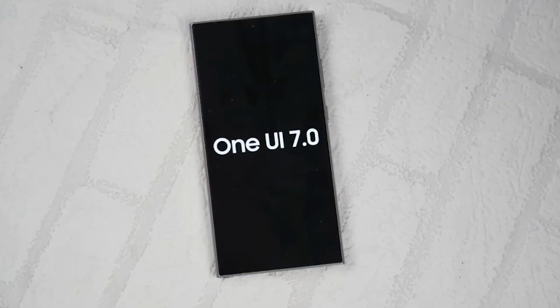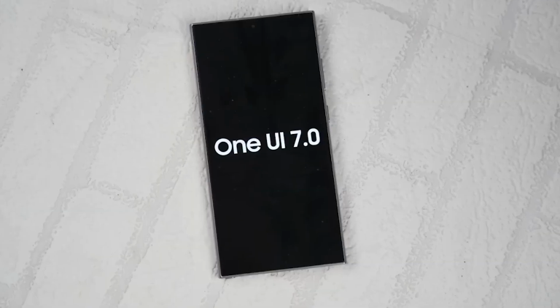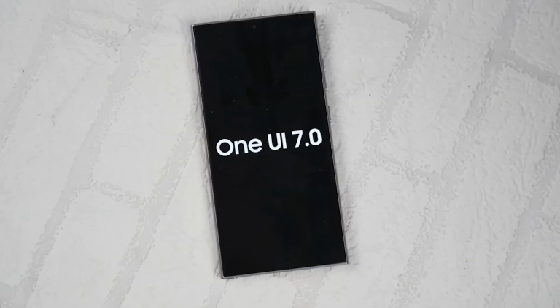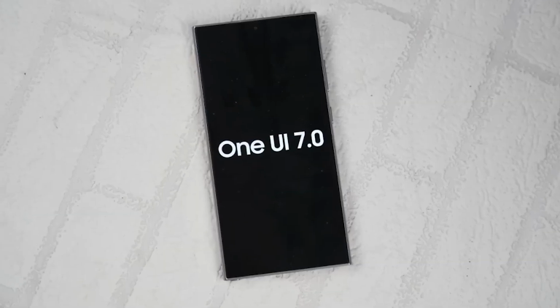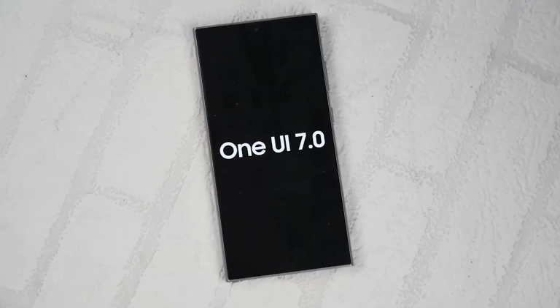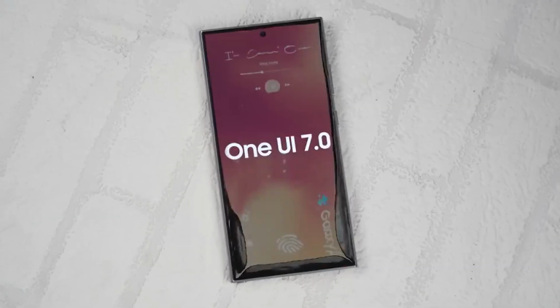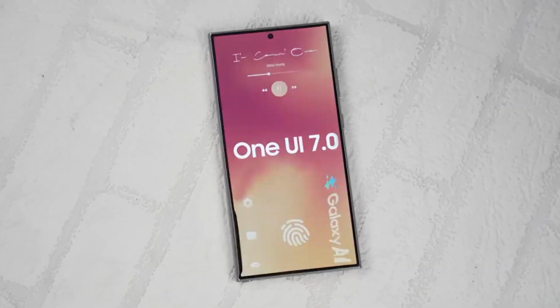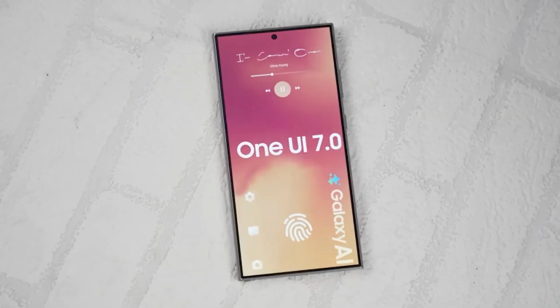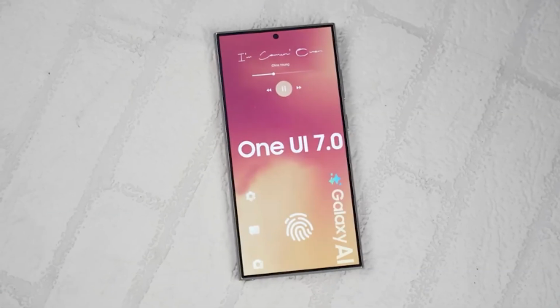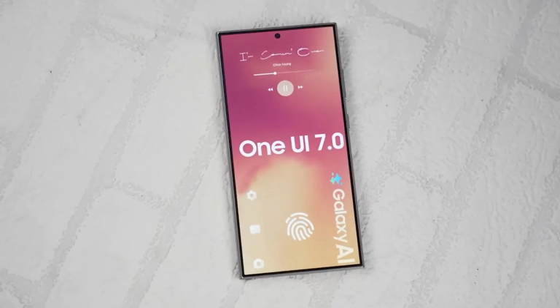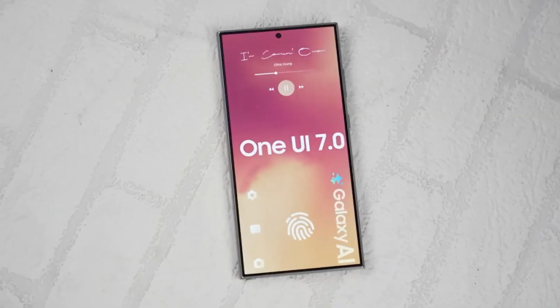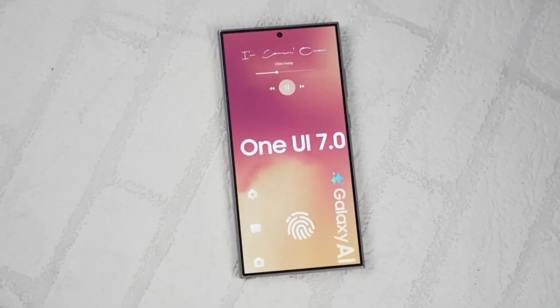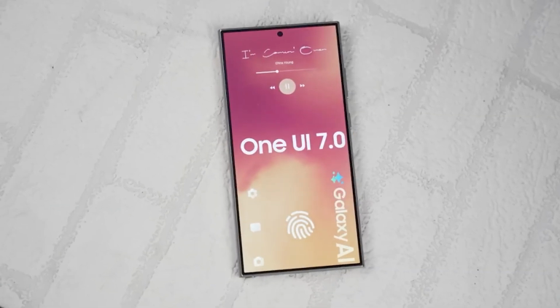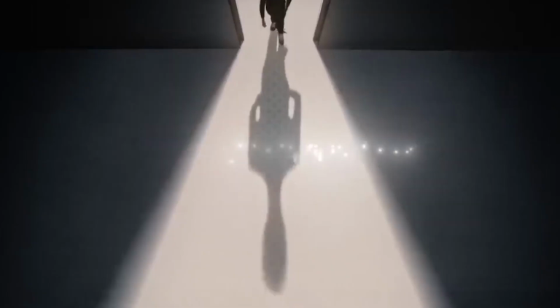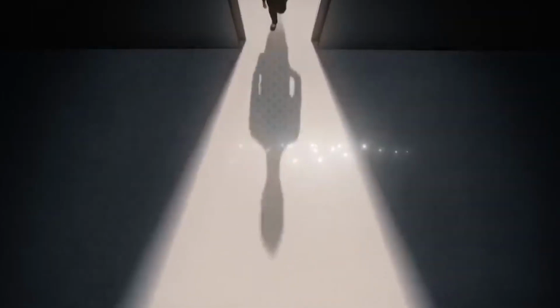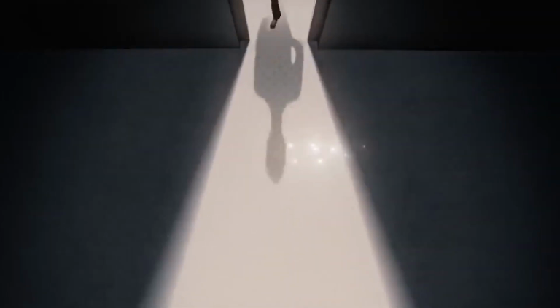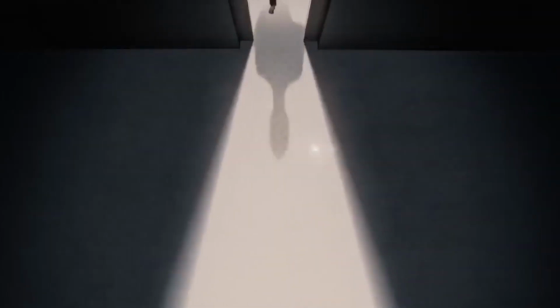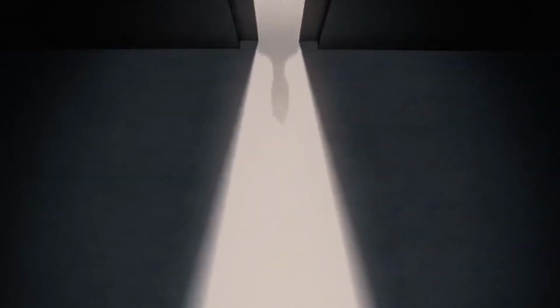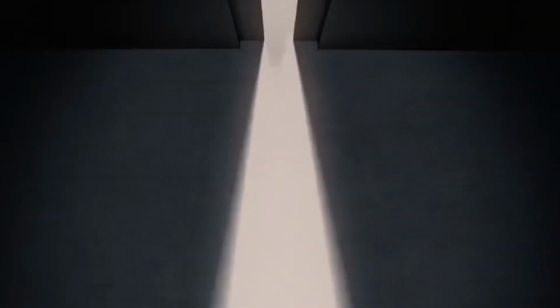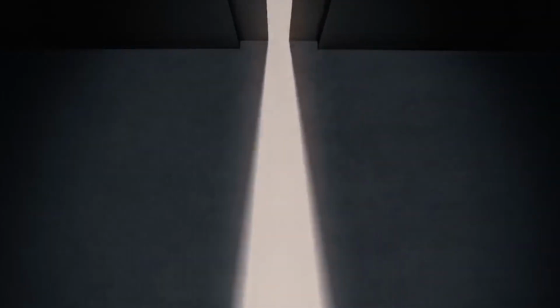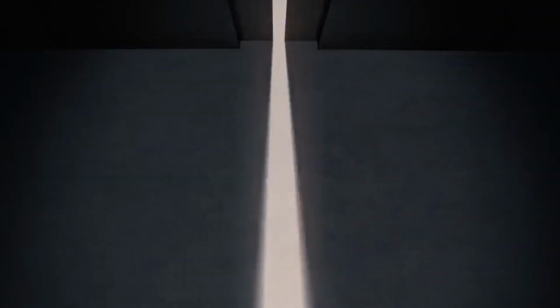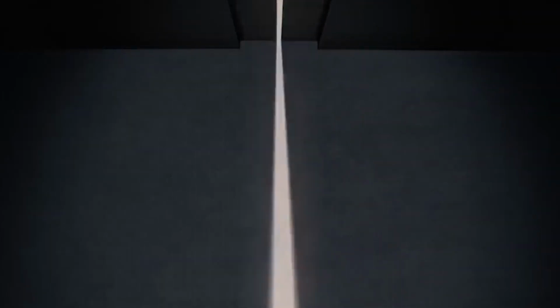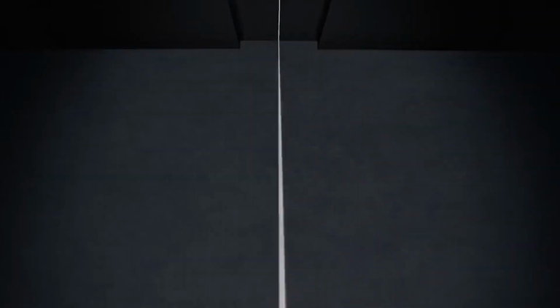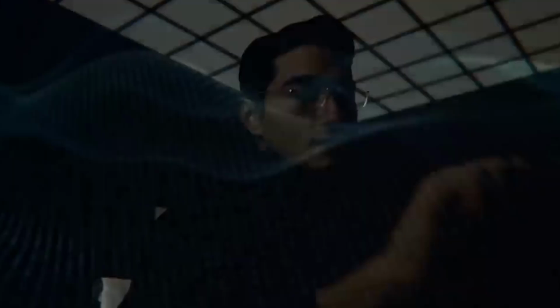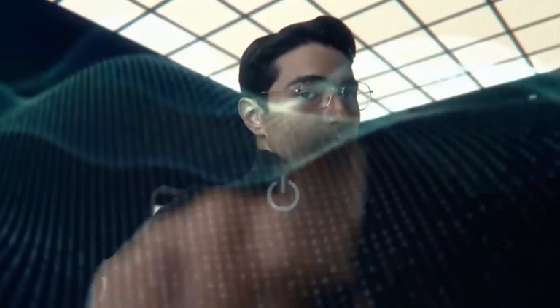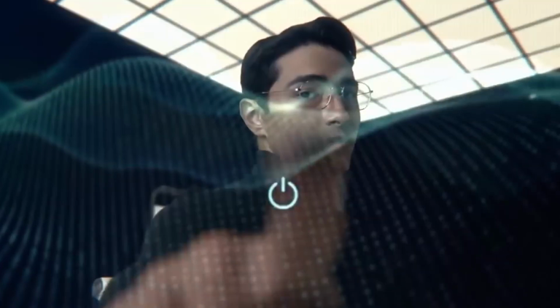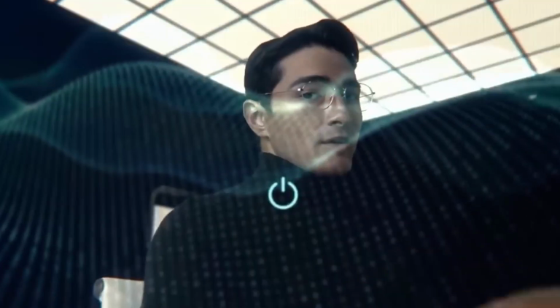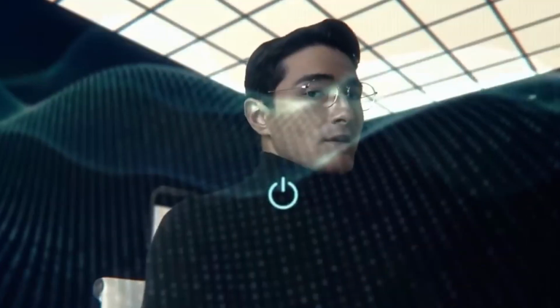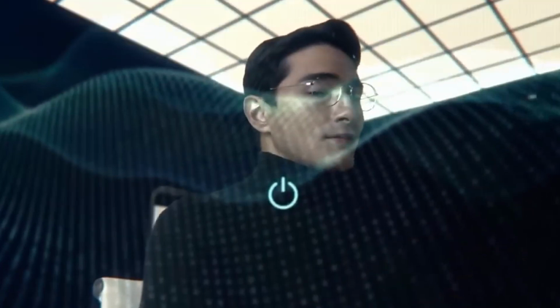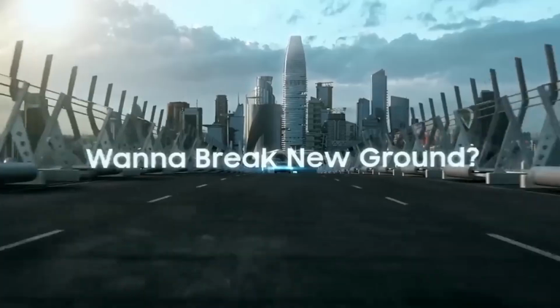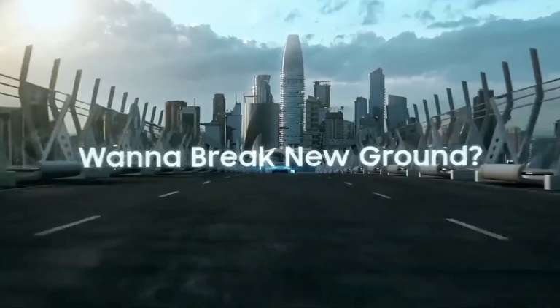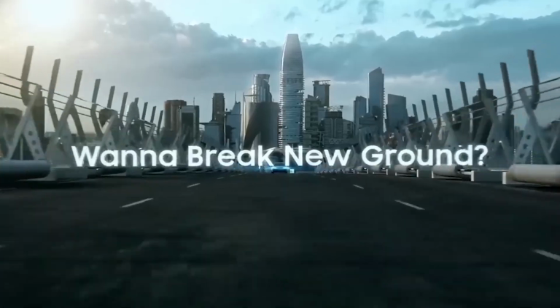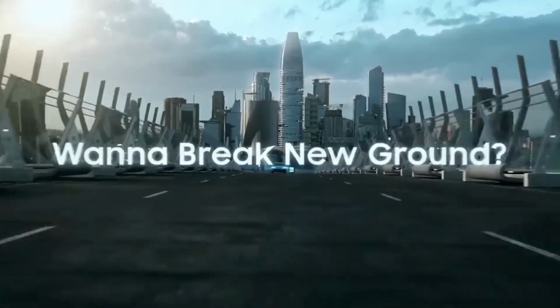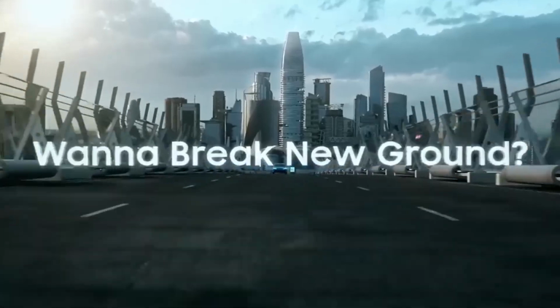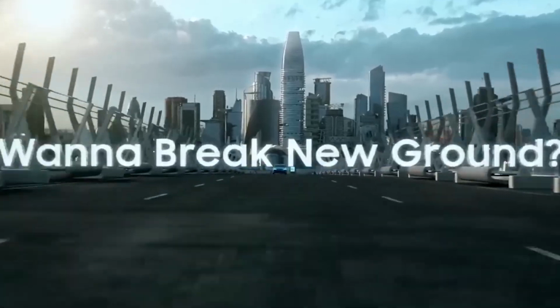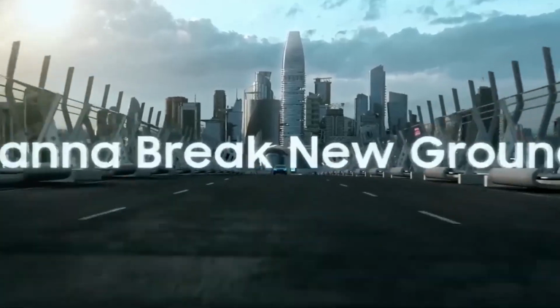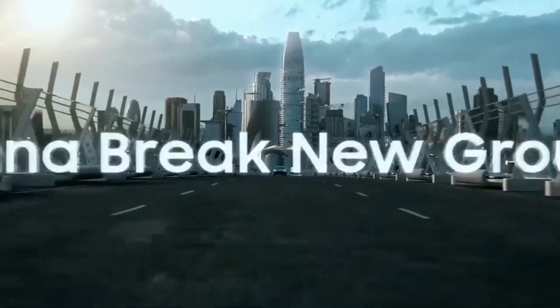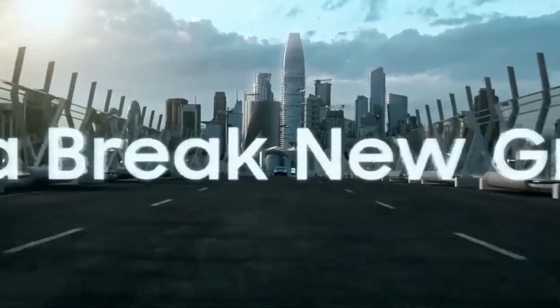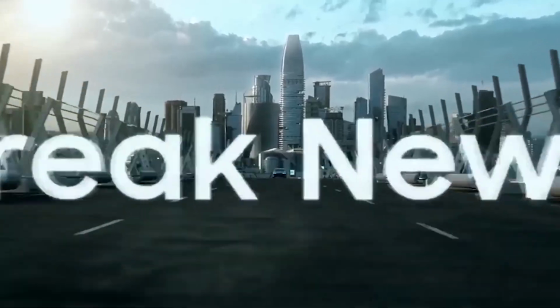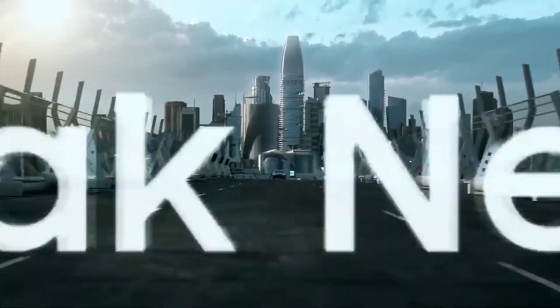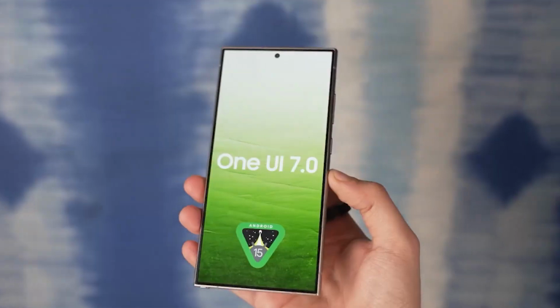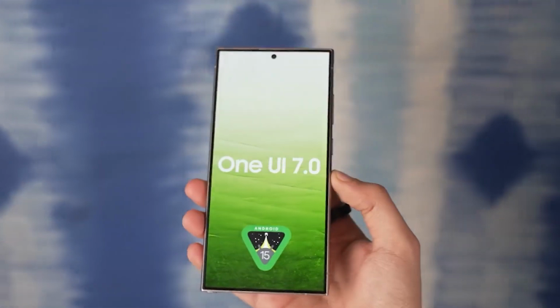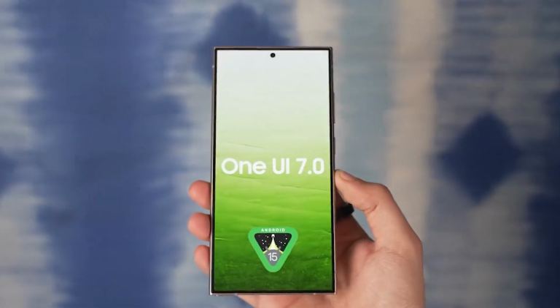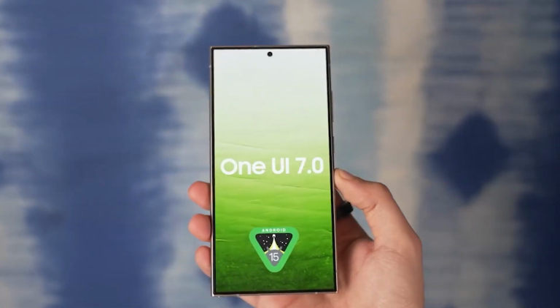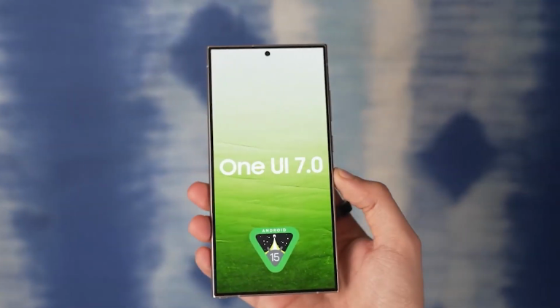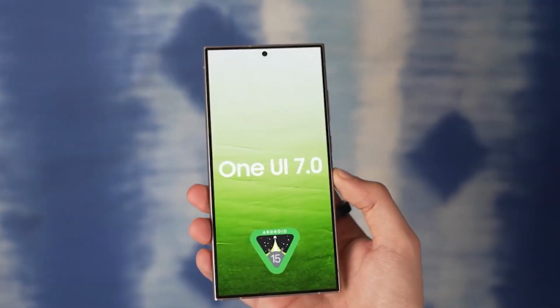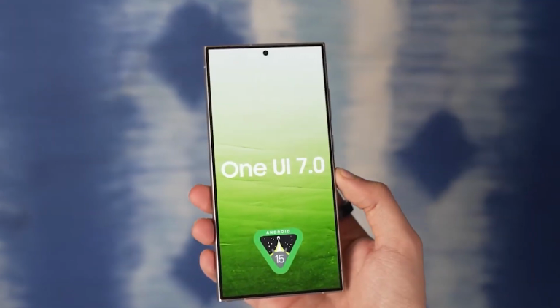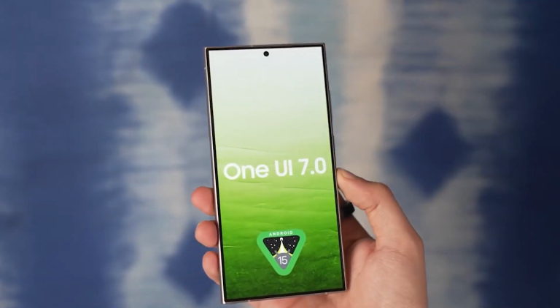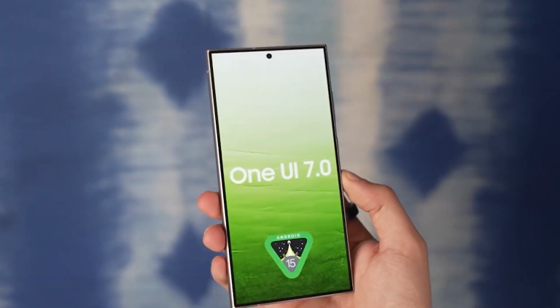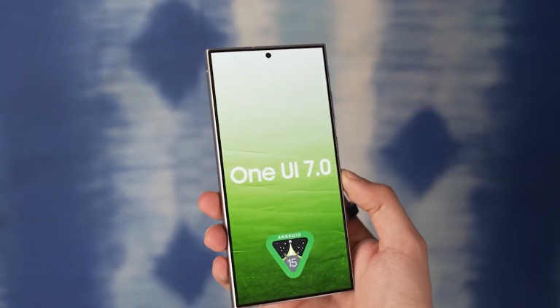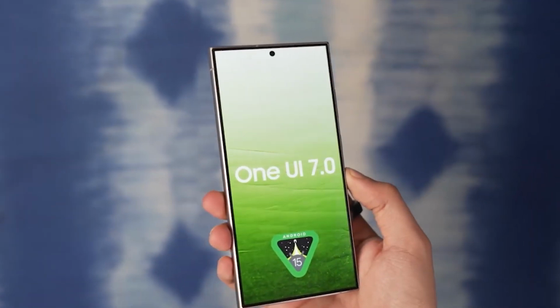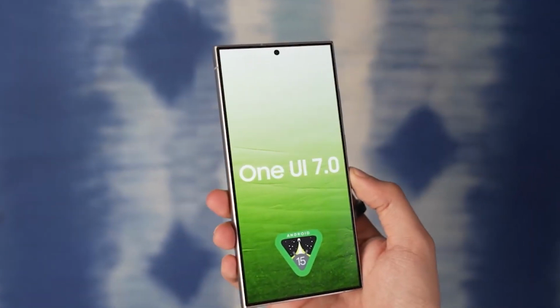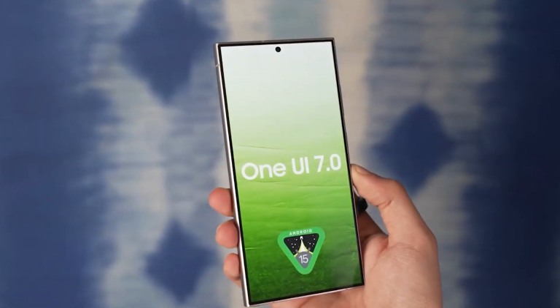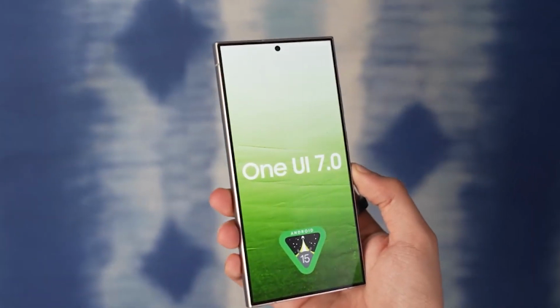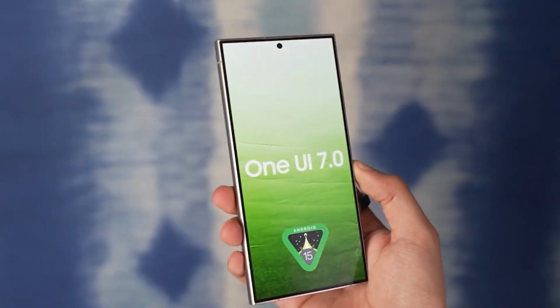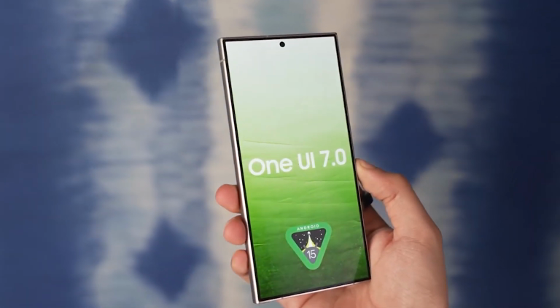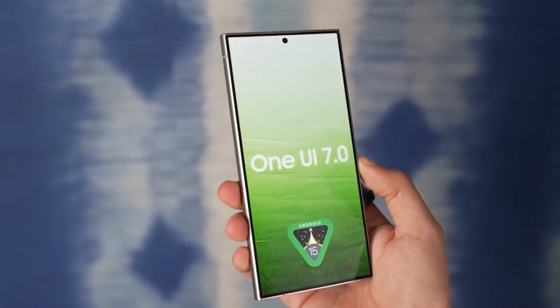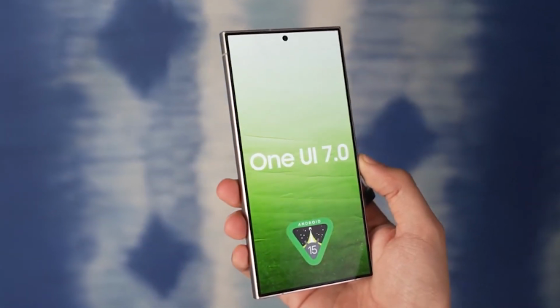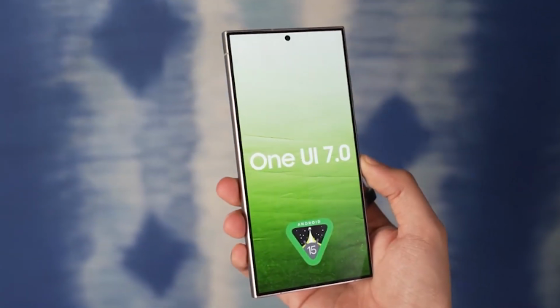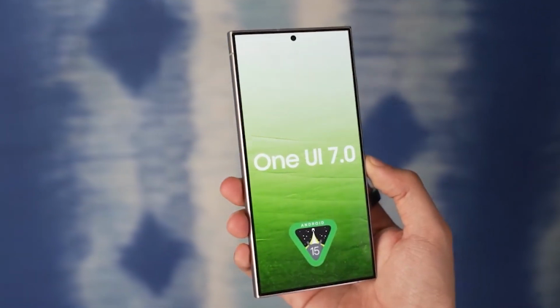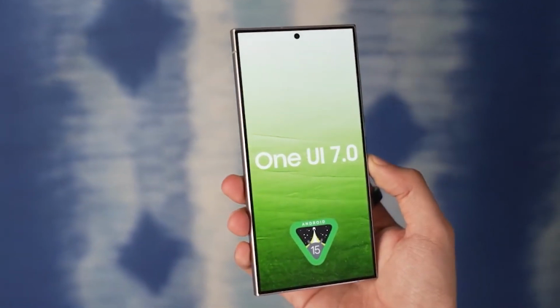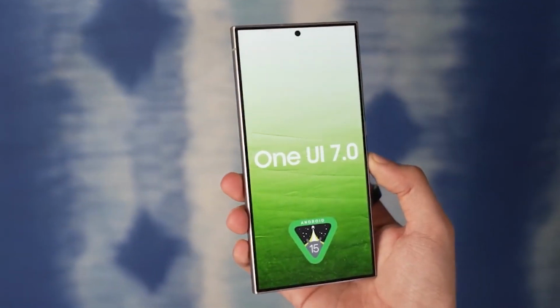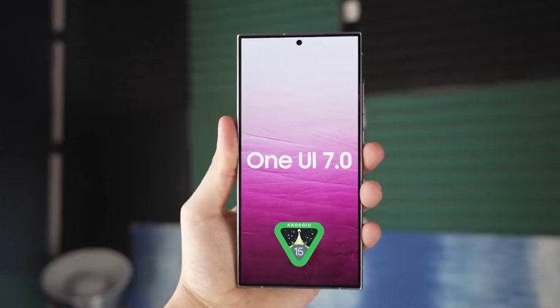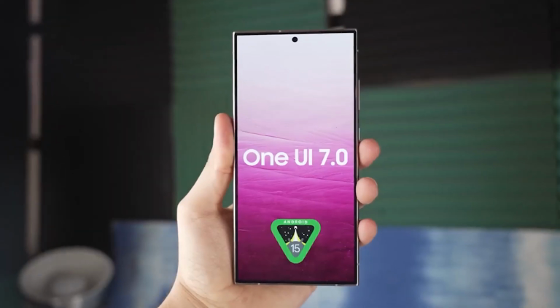Hey tech enthusiasts, welcome back to our channel. Today we're diving into the latest buzz surrounding Android 15 and its compatibility with Samsung Galaxy devices. Let's get started.